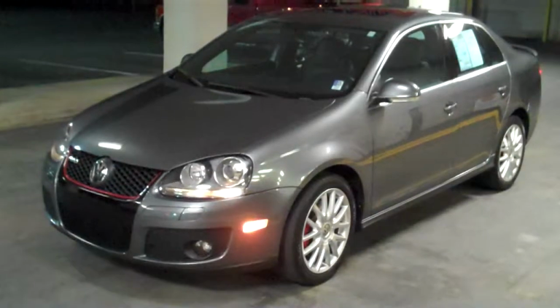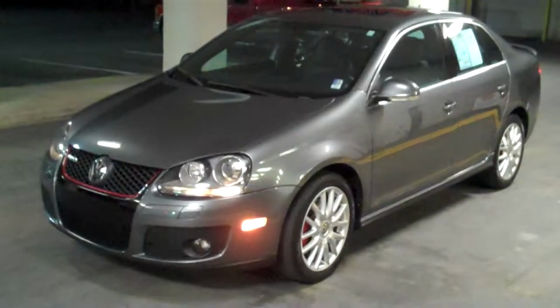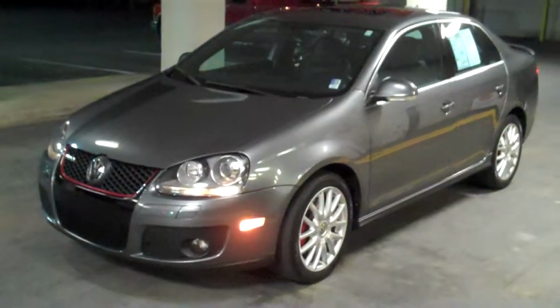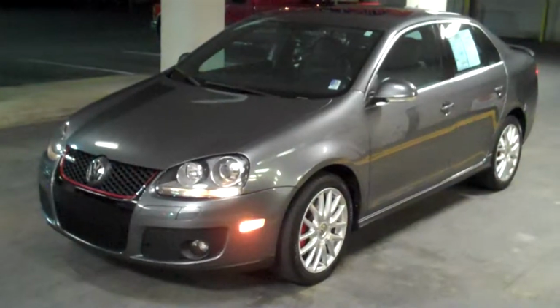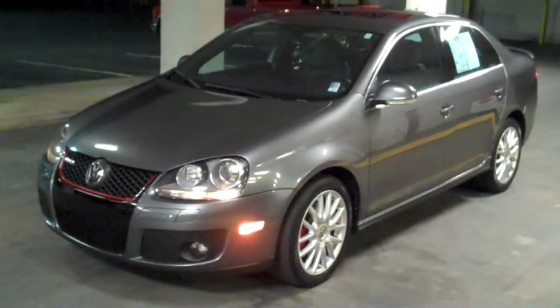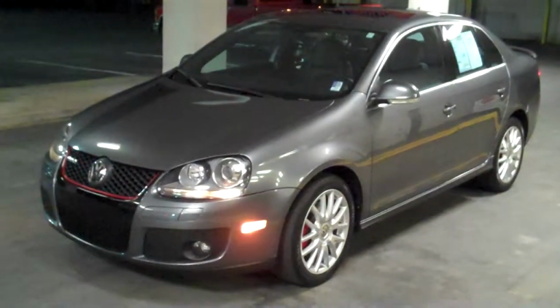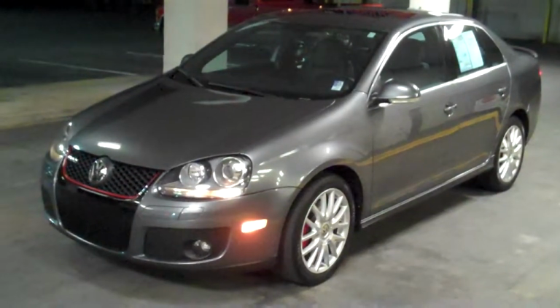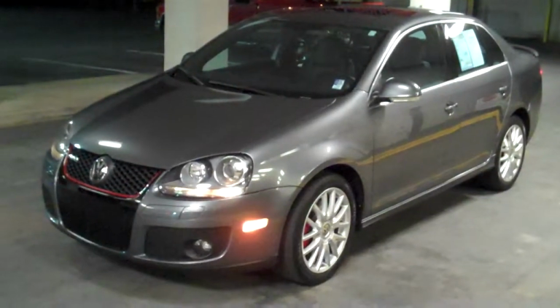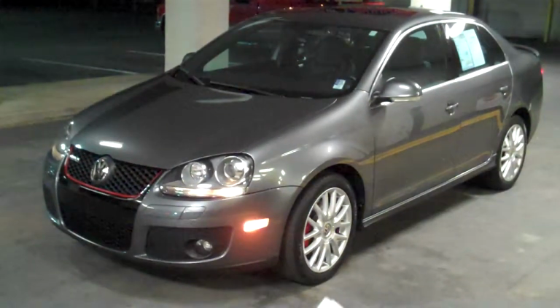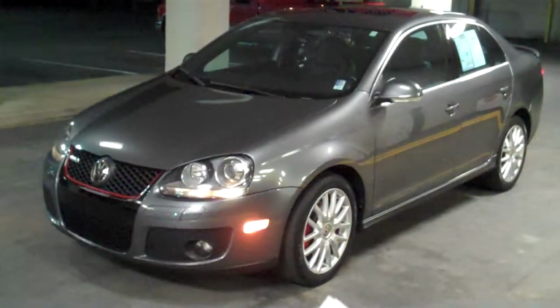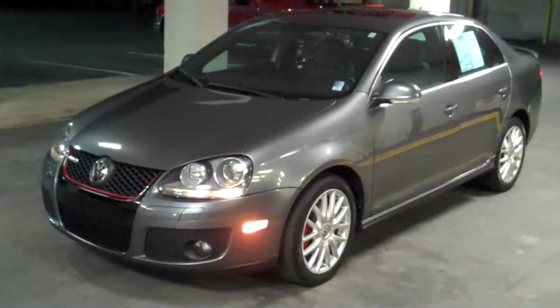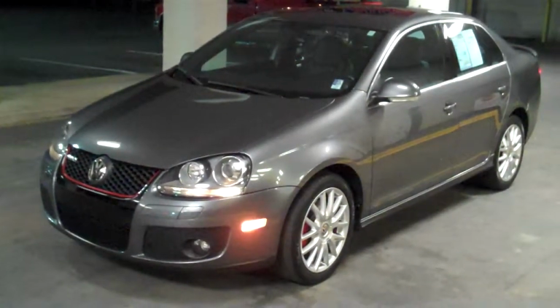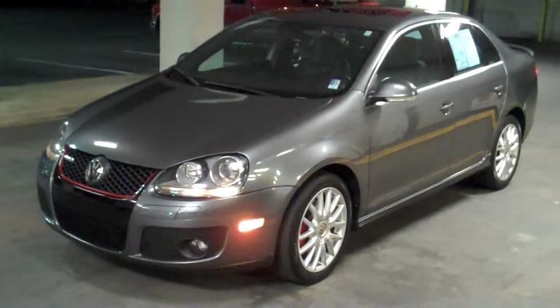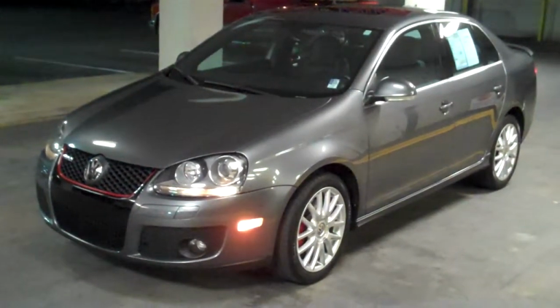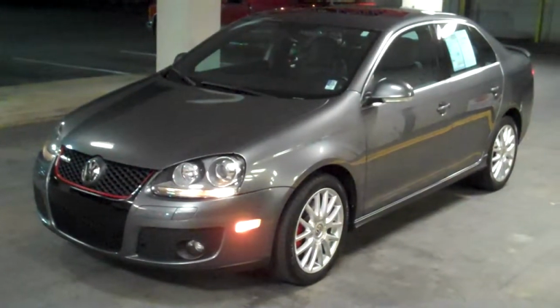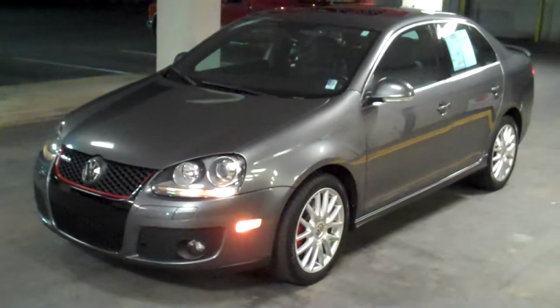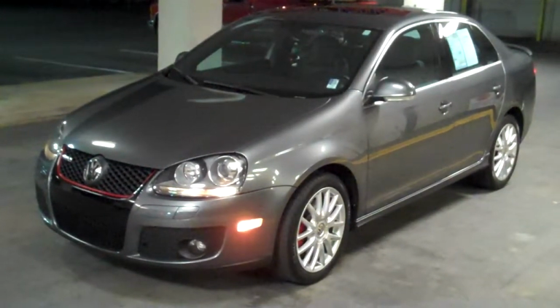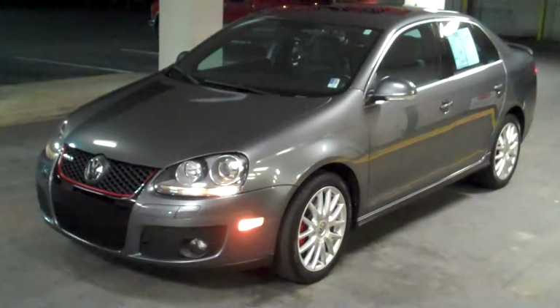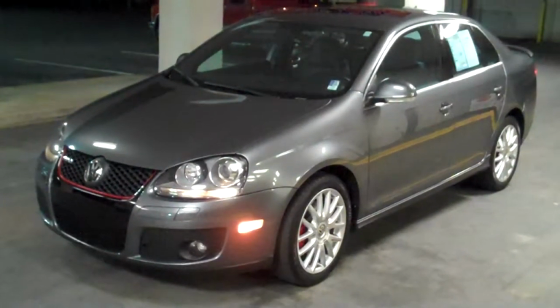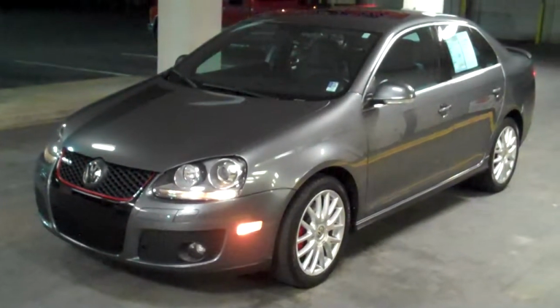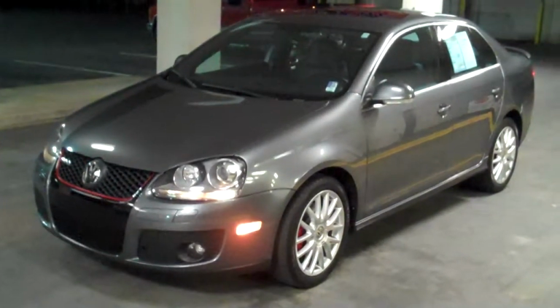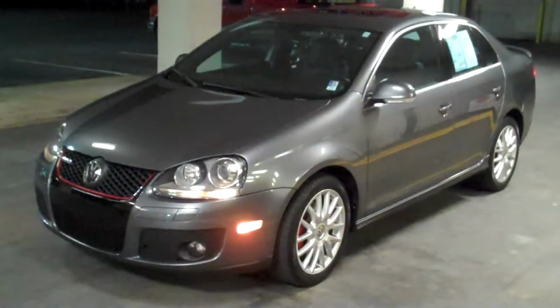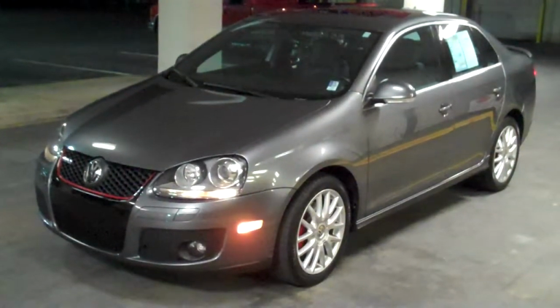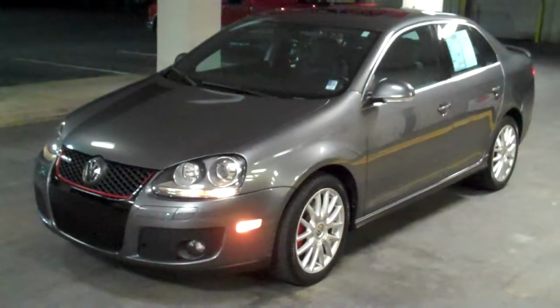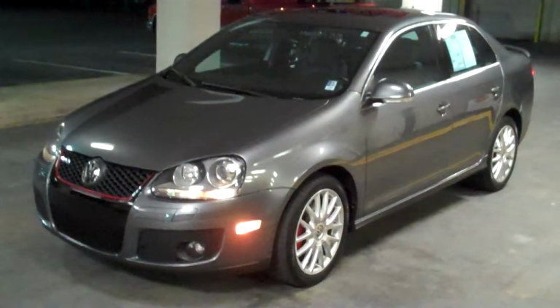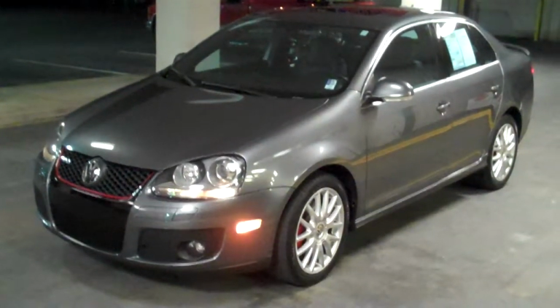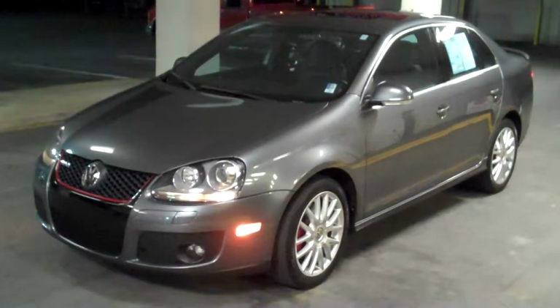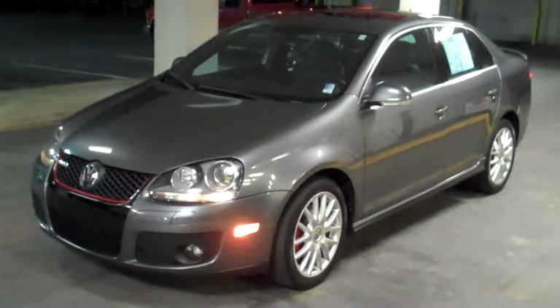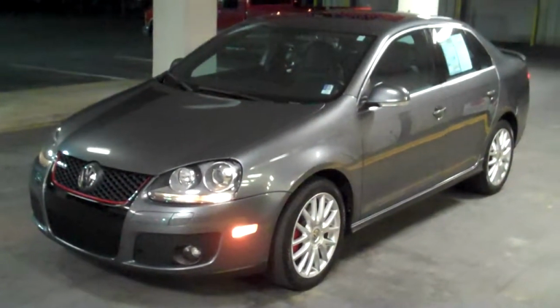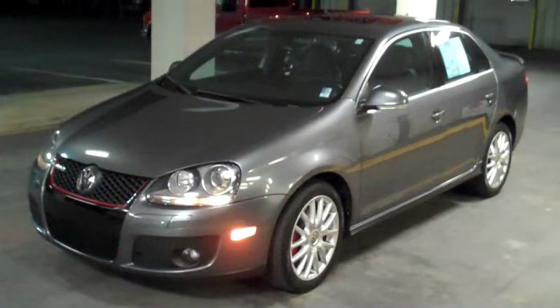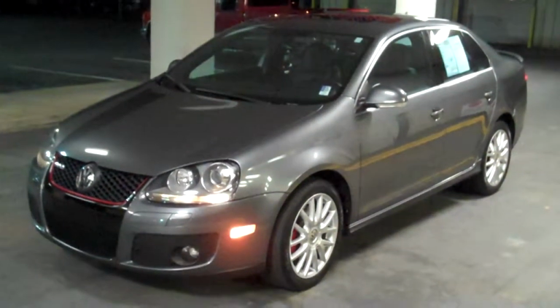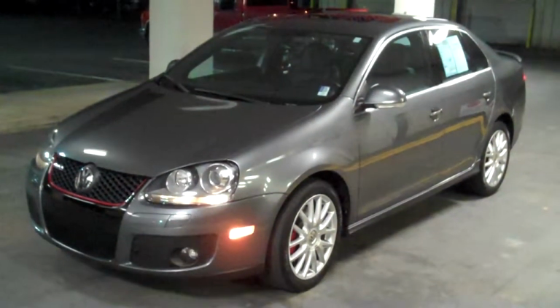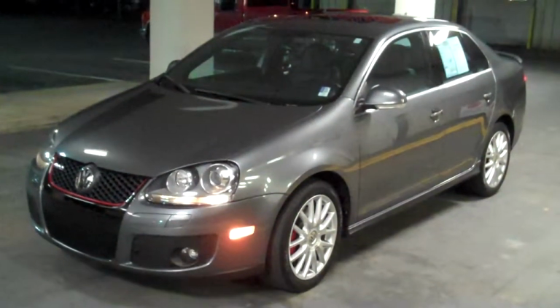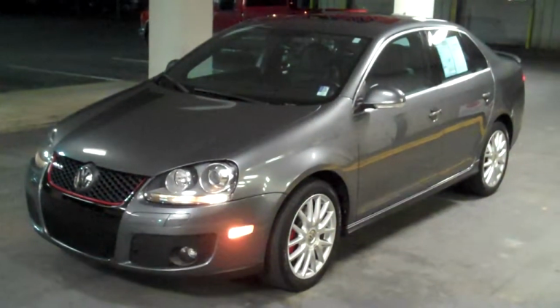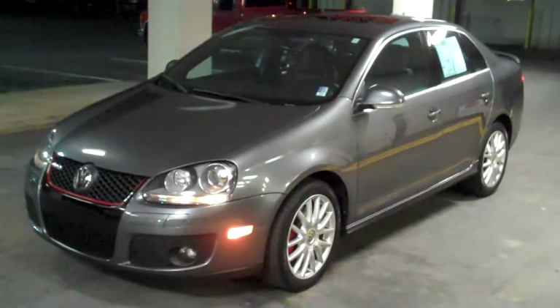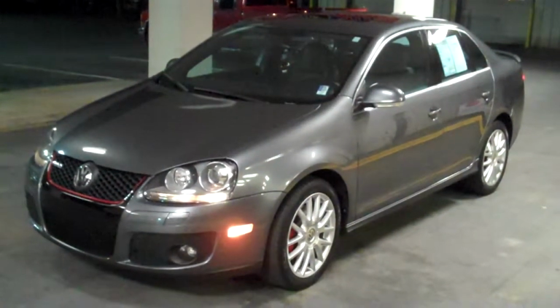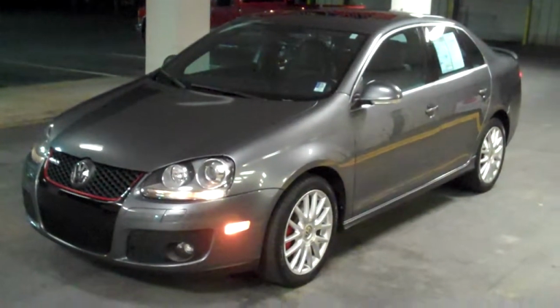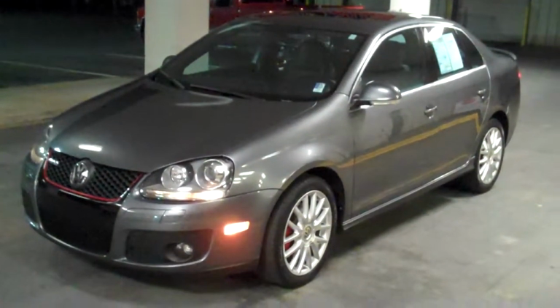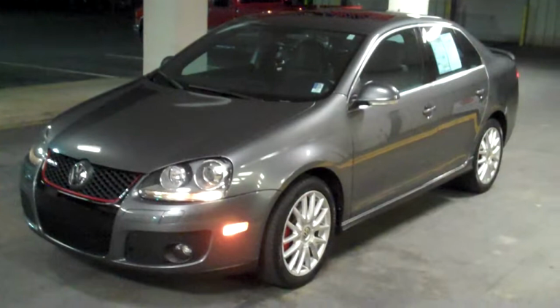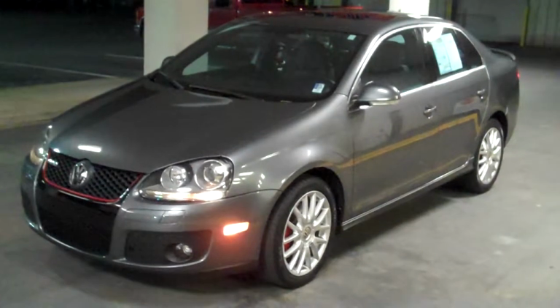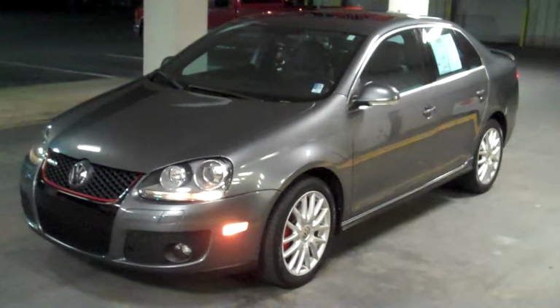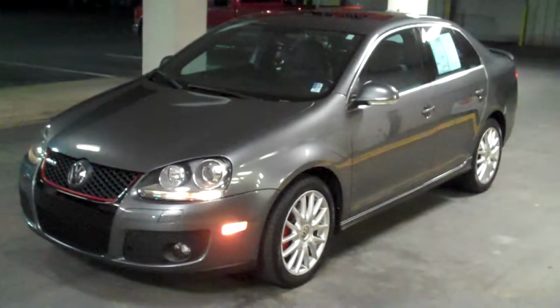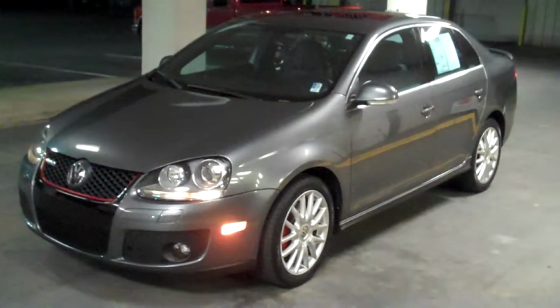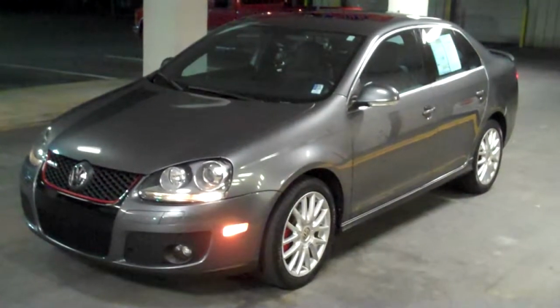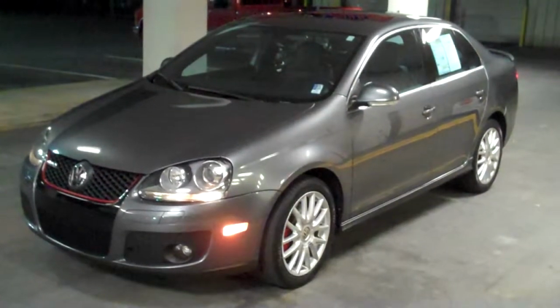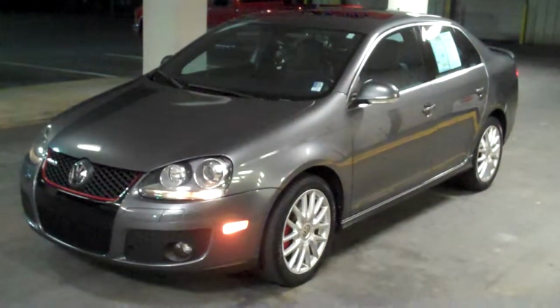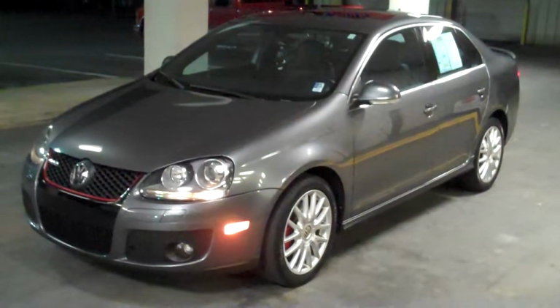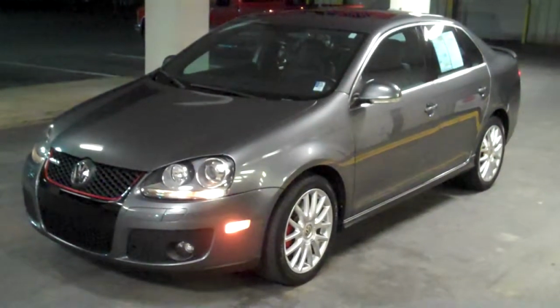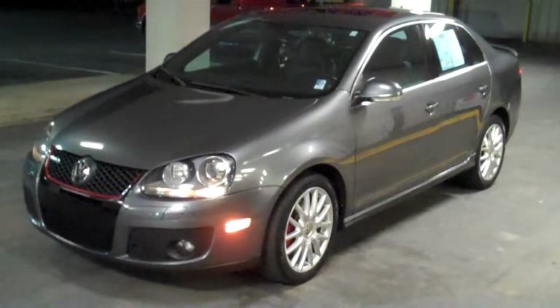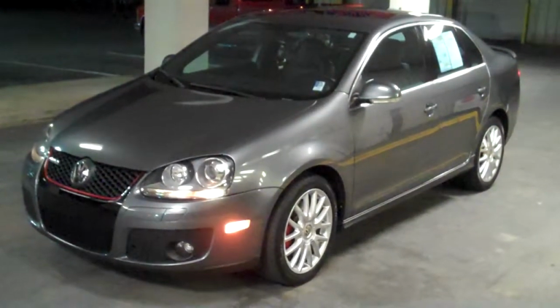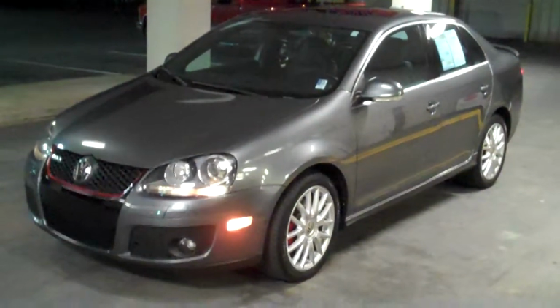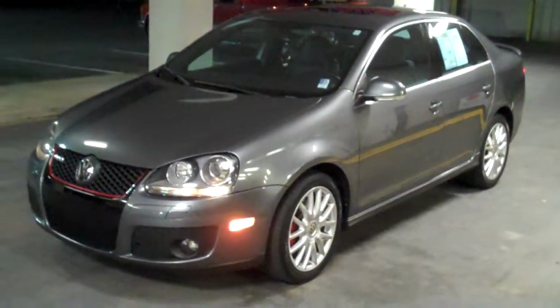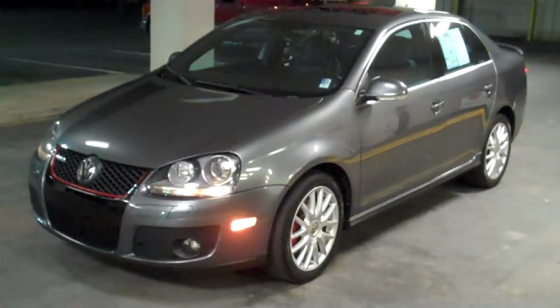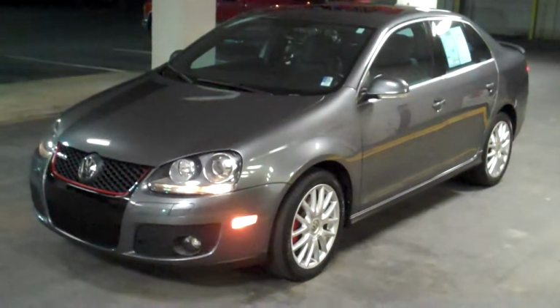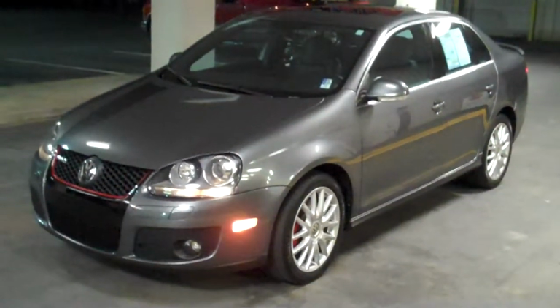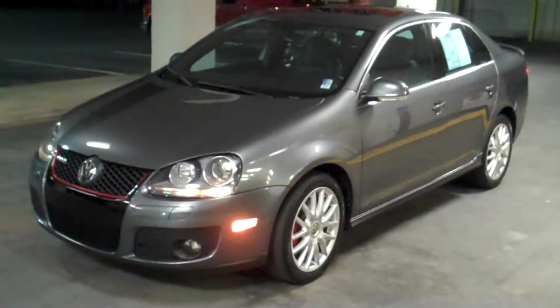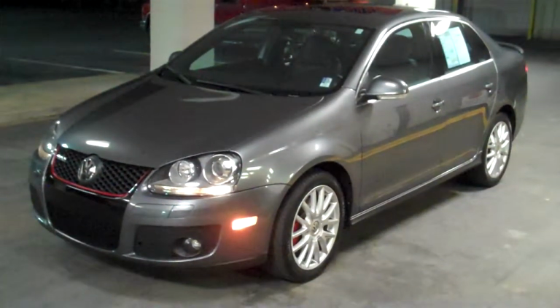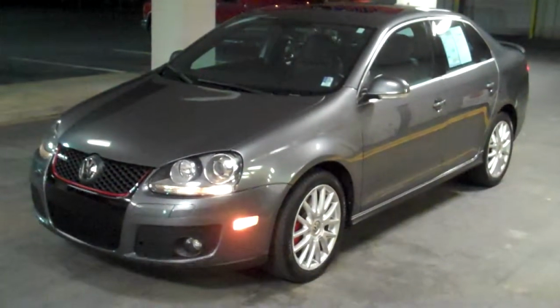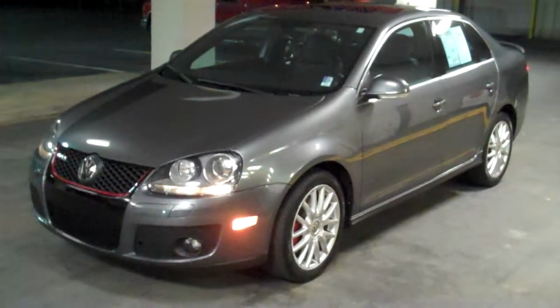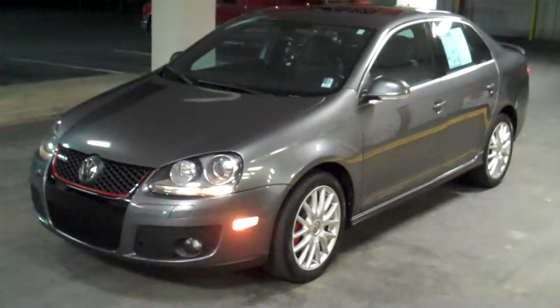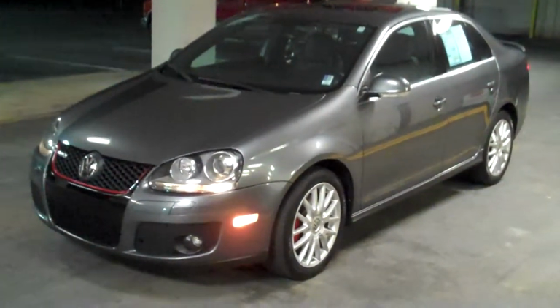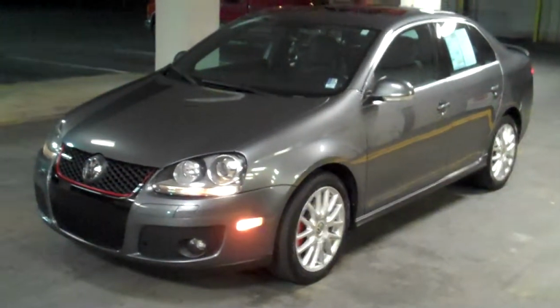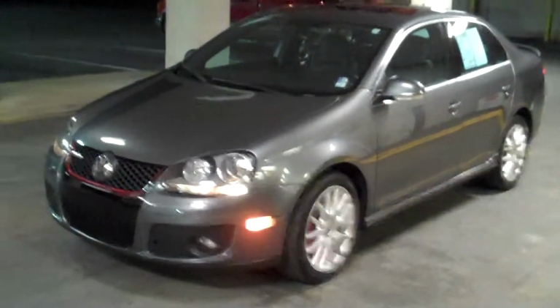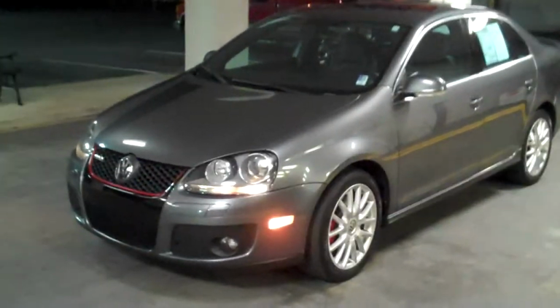Hey Ronald. Hey Leron. This is Ray Moore over at Jerry Jones Mazda. Just wanted to give you a quick rundown on the 2006 Volkswagen Jetta GLI.